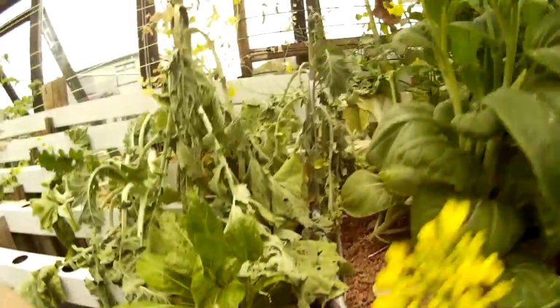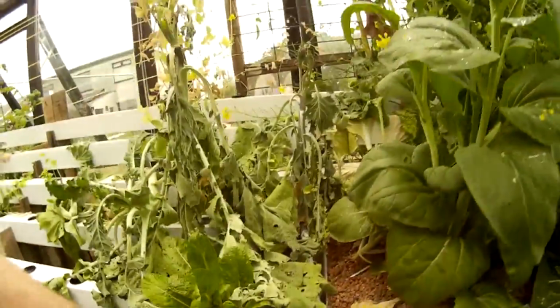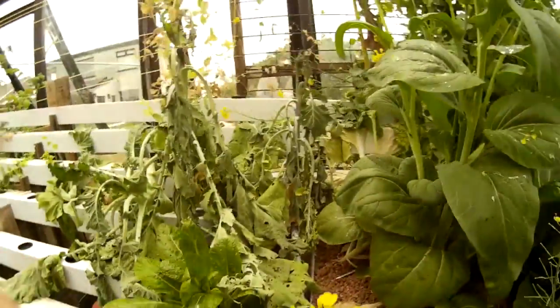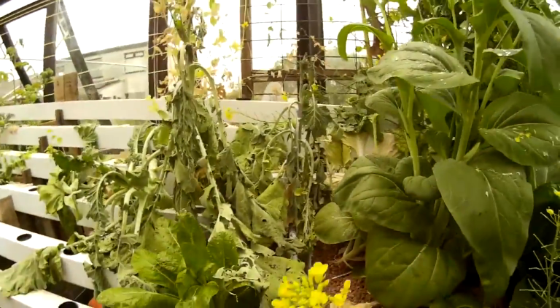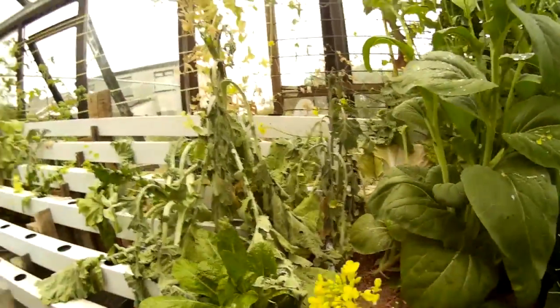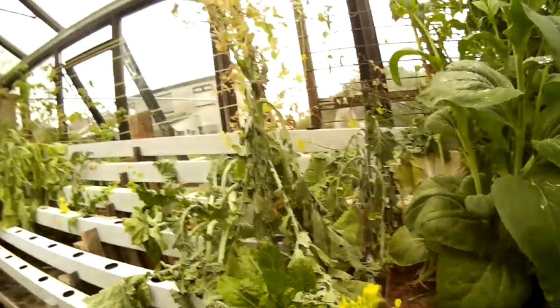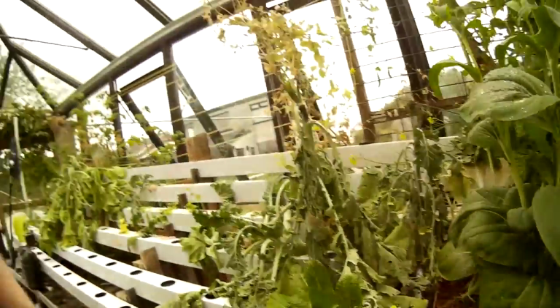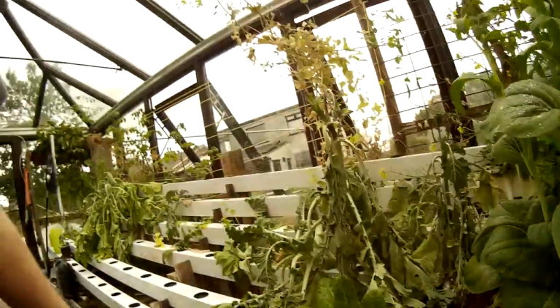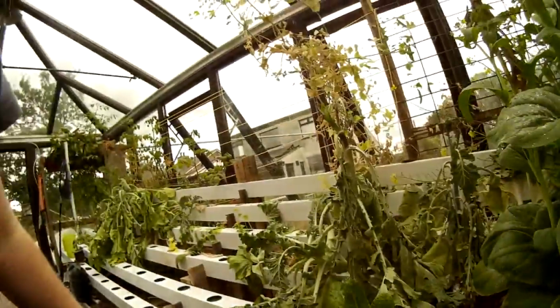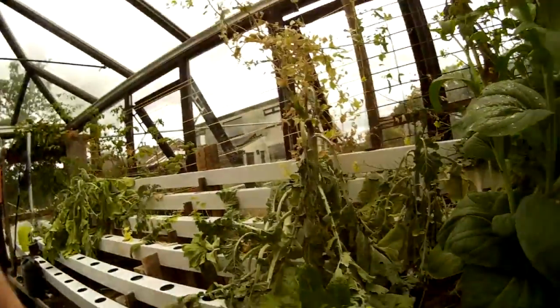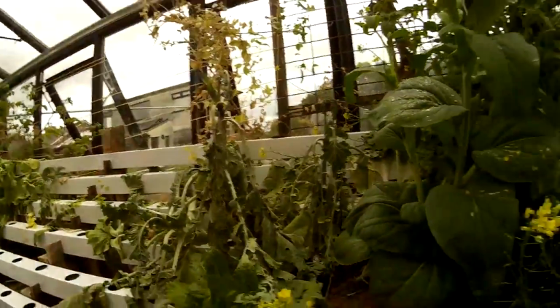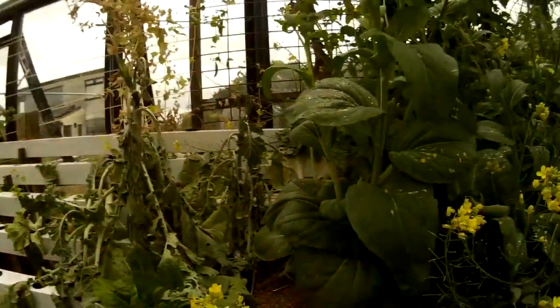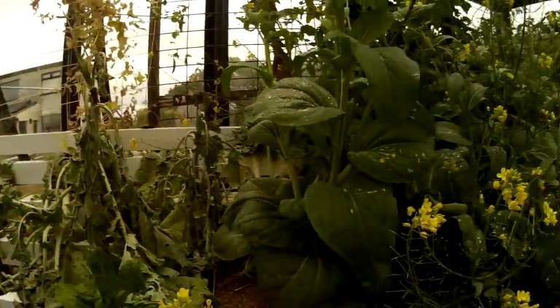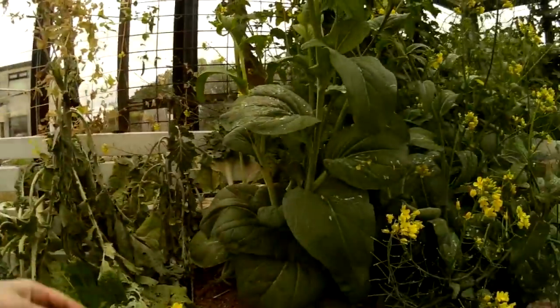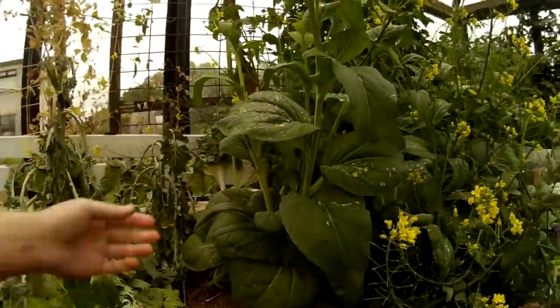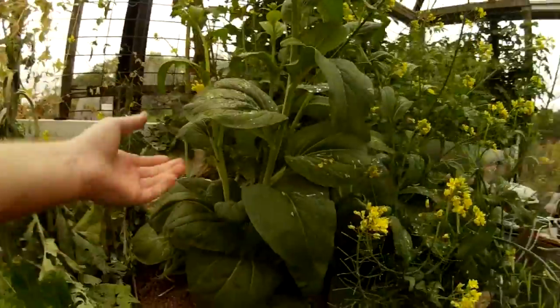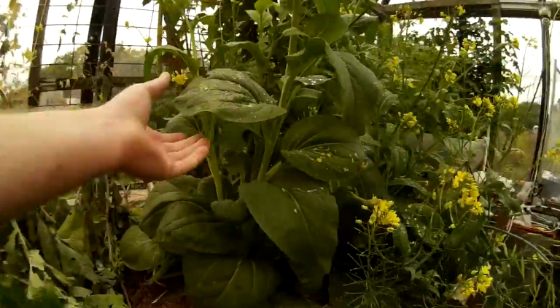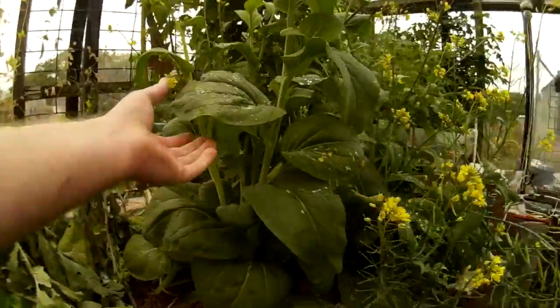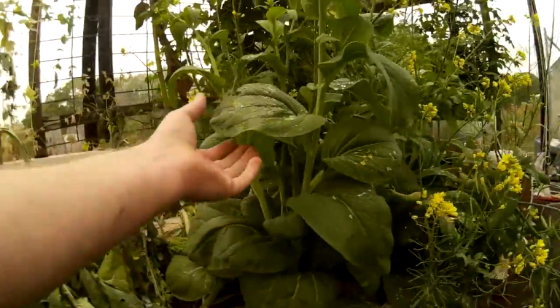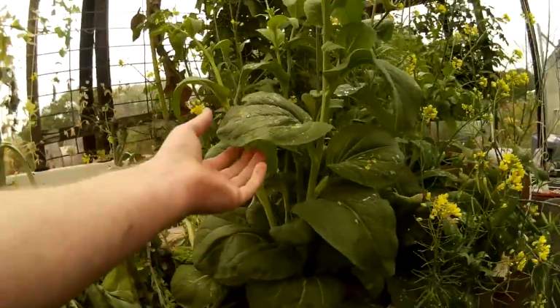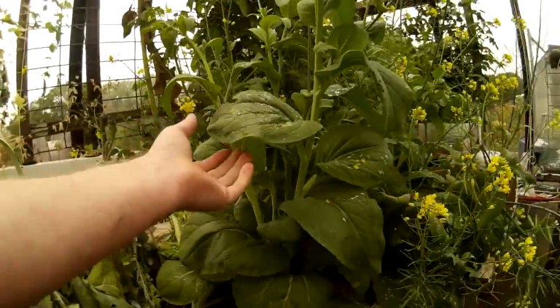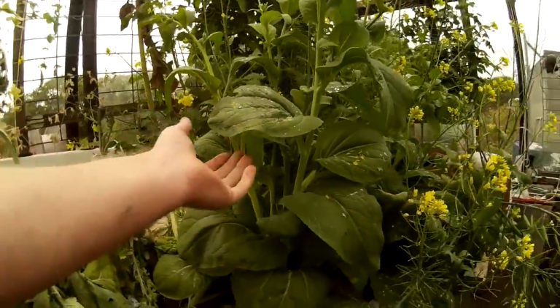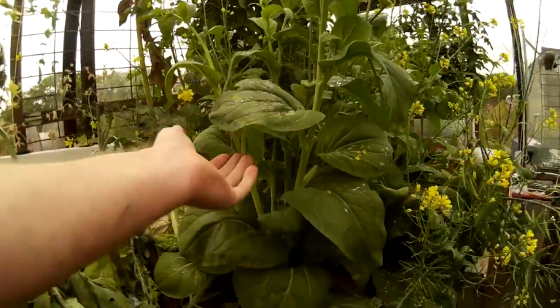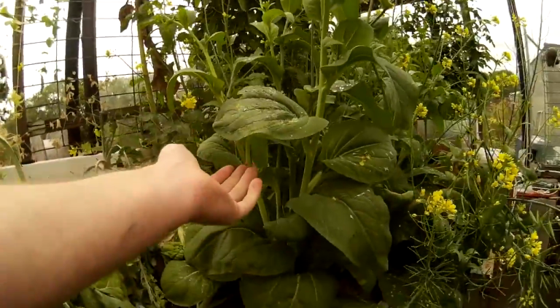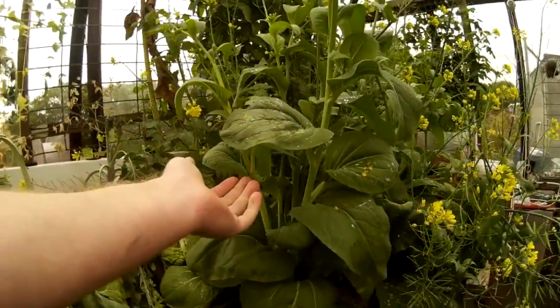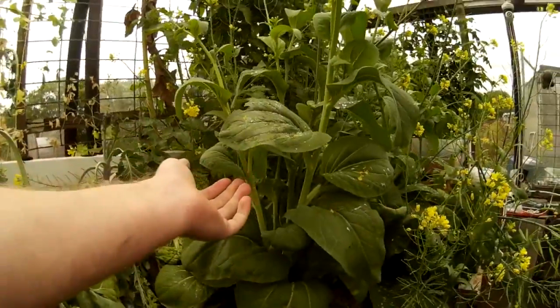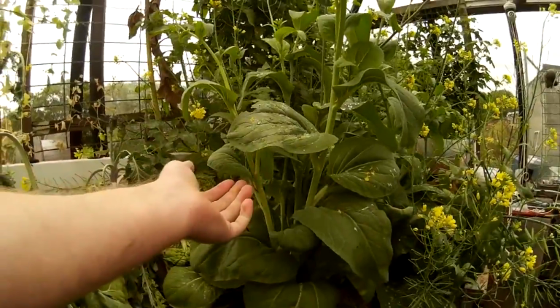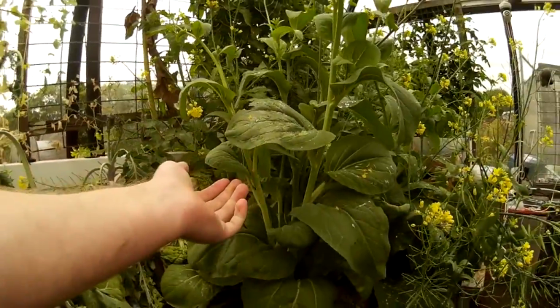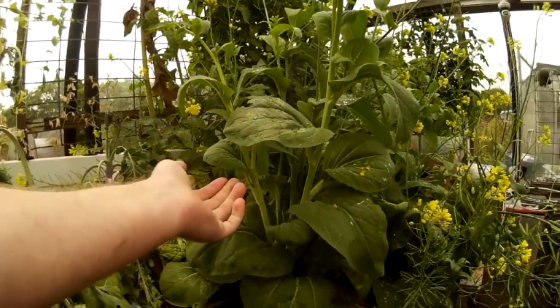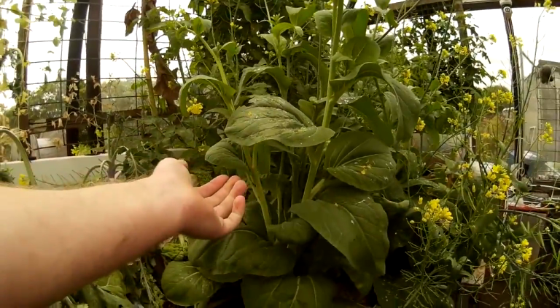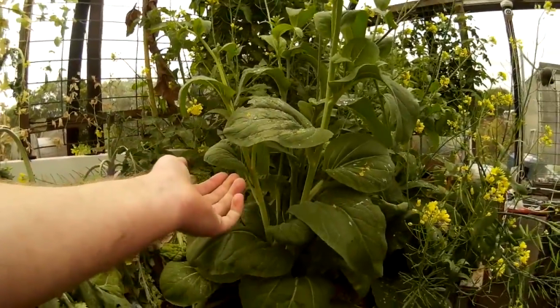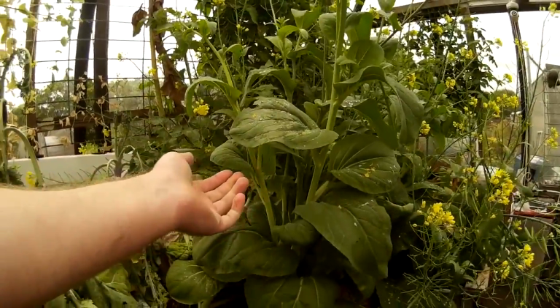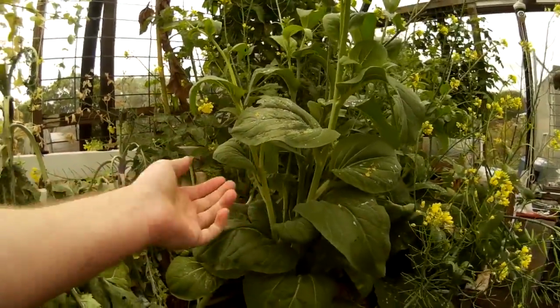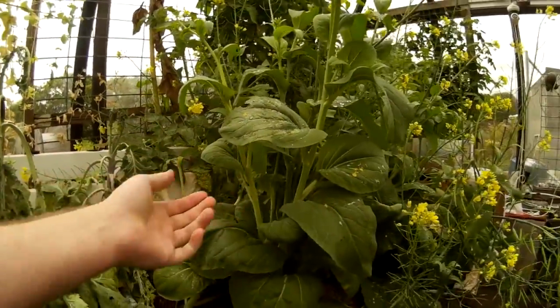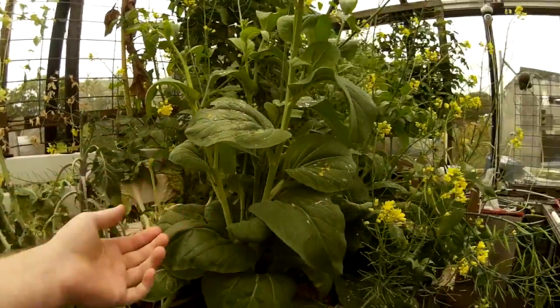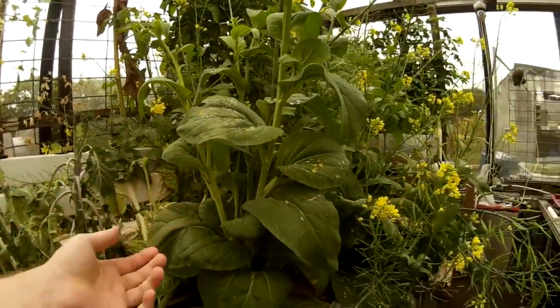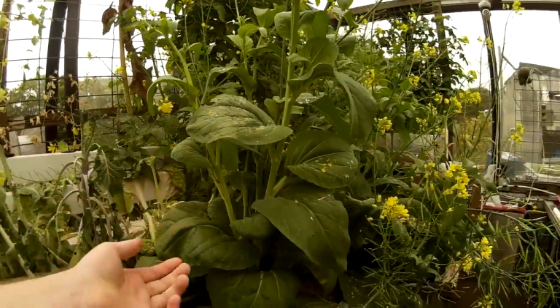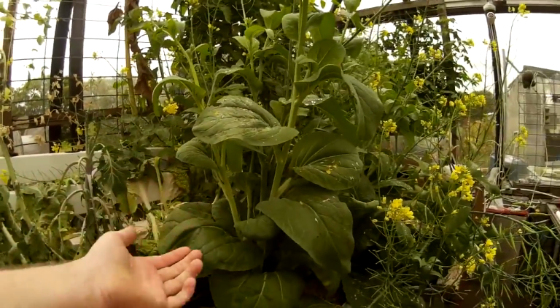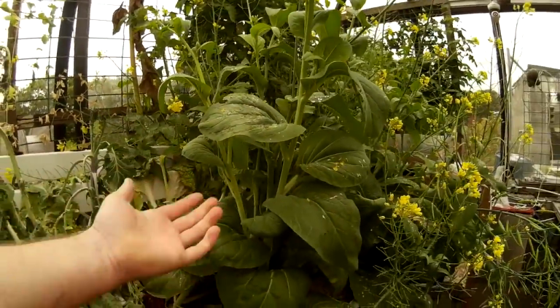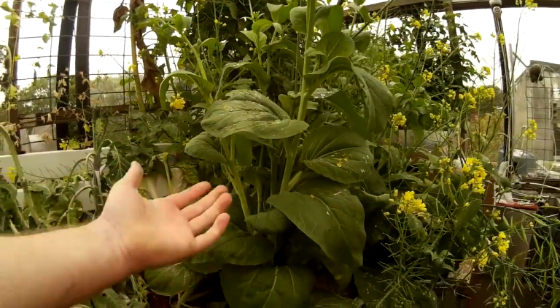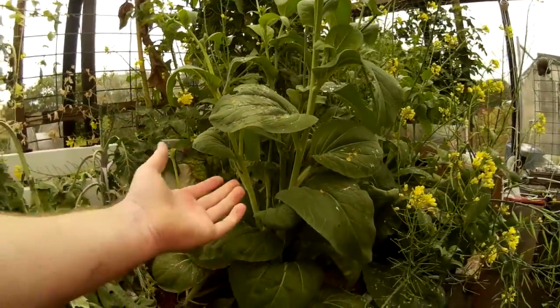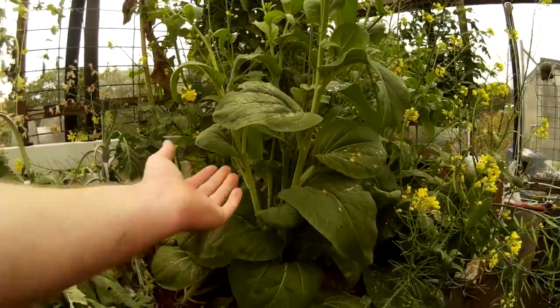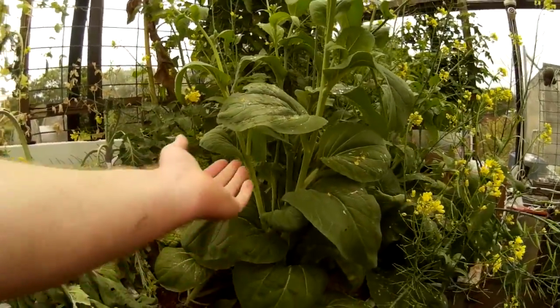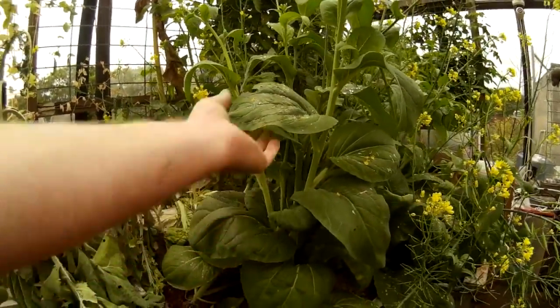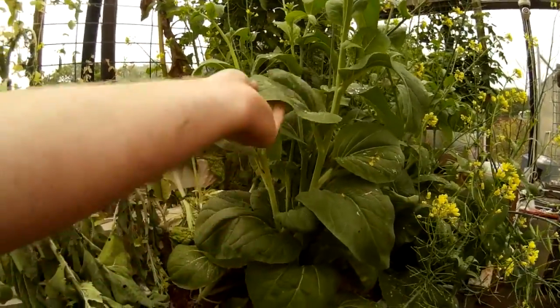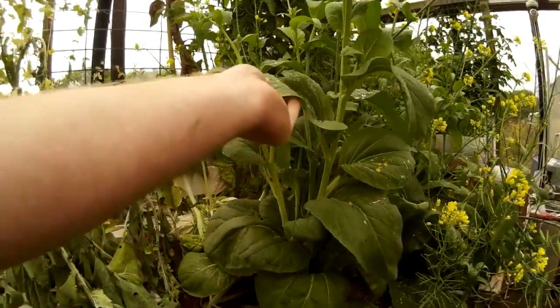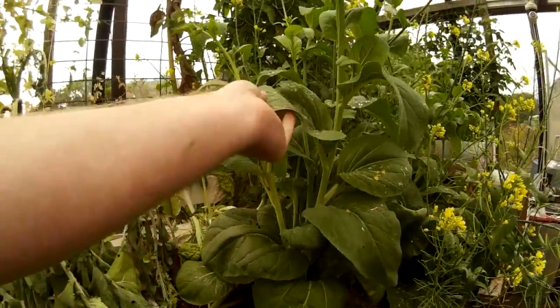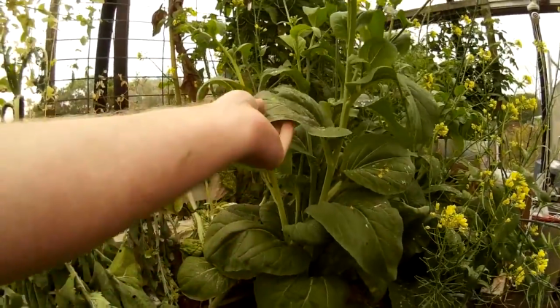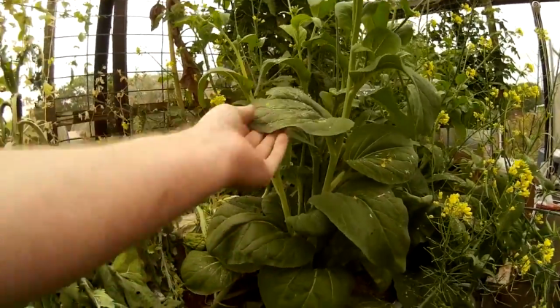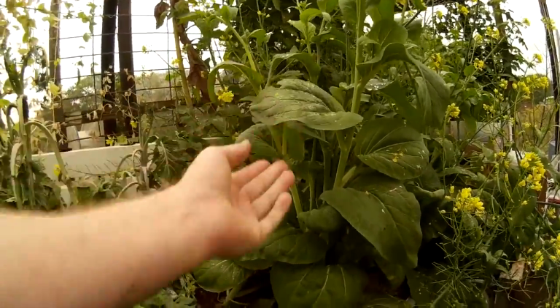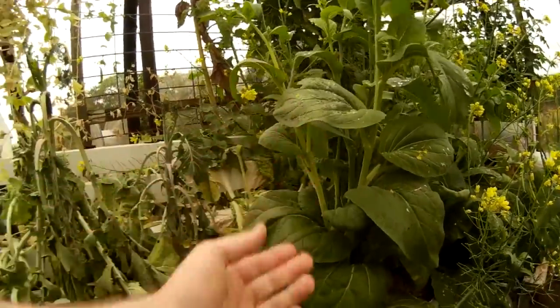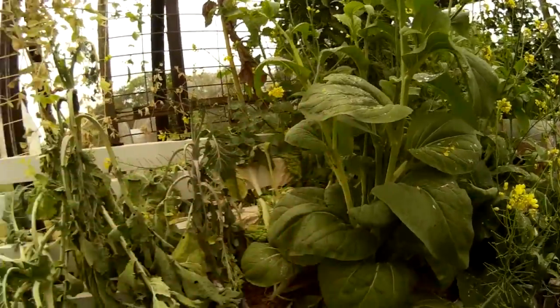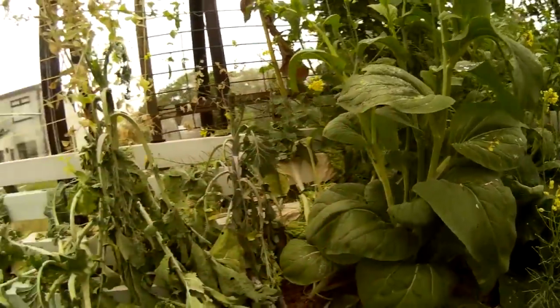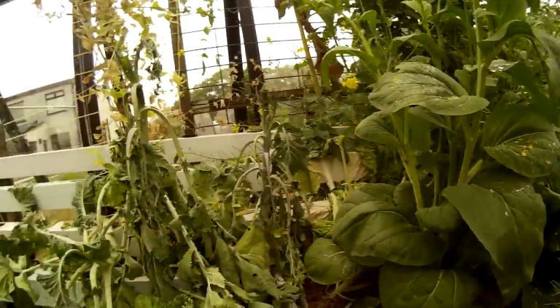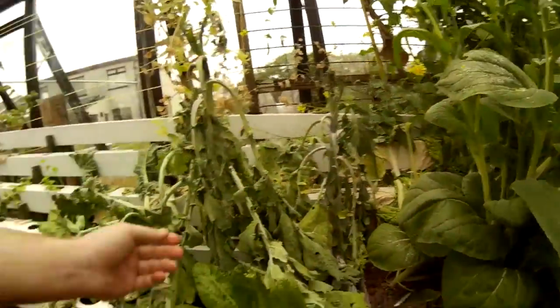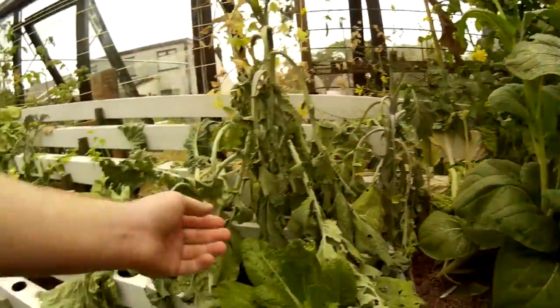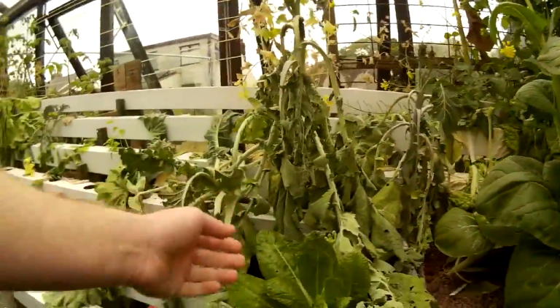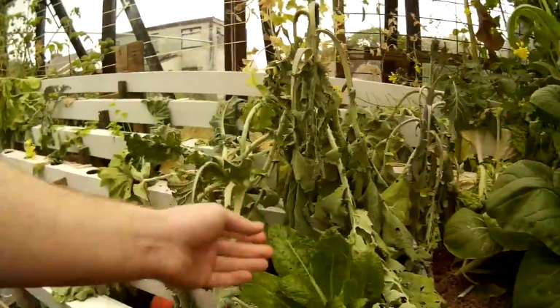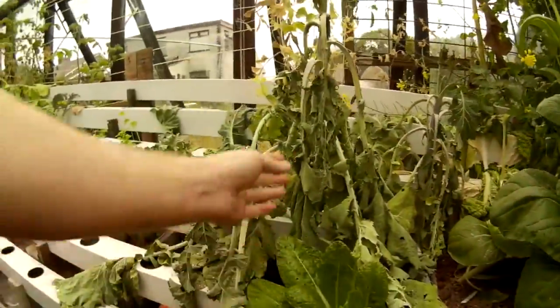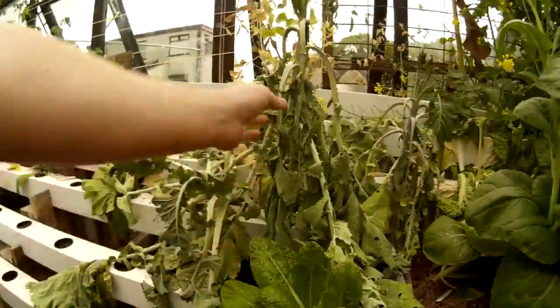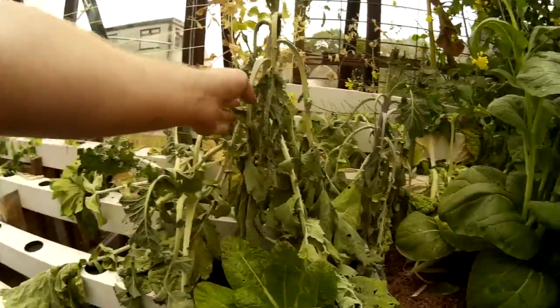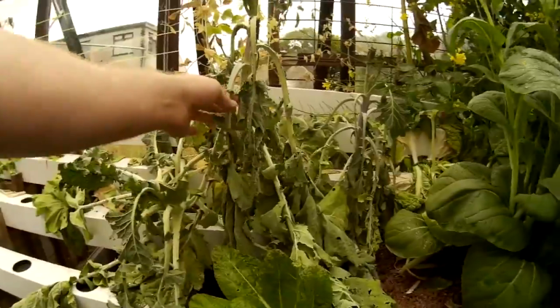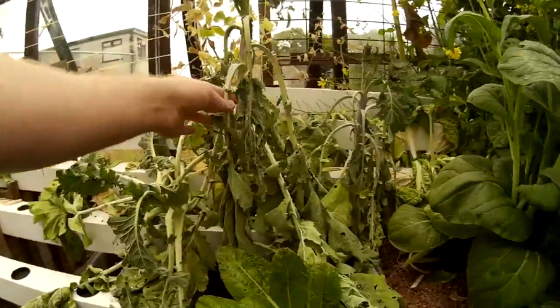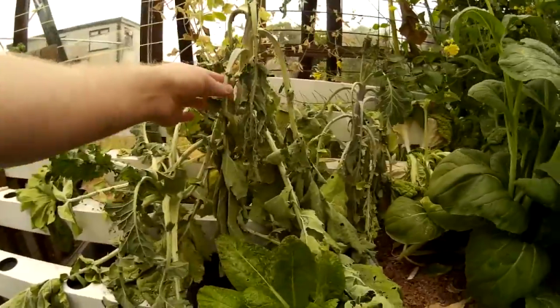So just as a comparison — when the water goes off for 24 hours, media bed versus NFT.